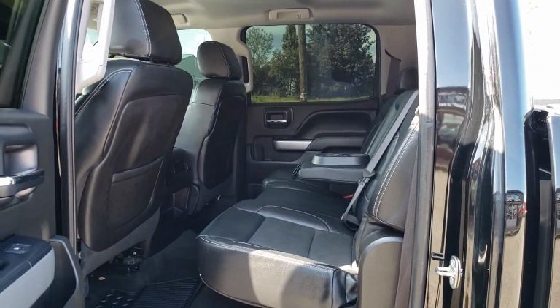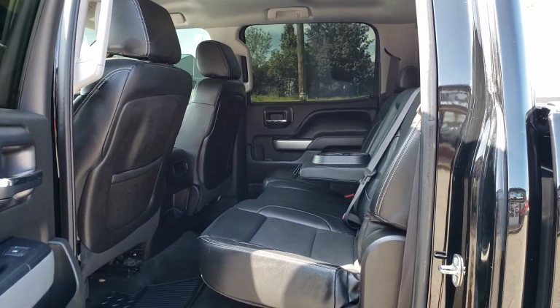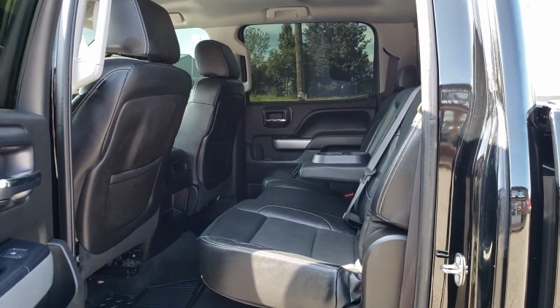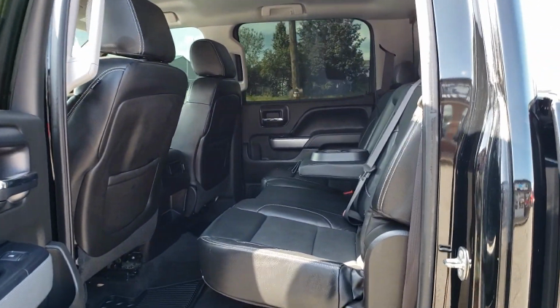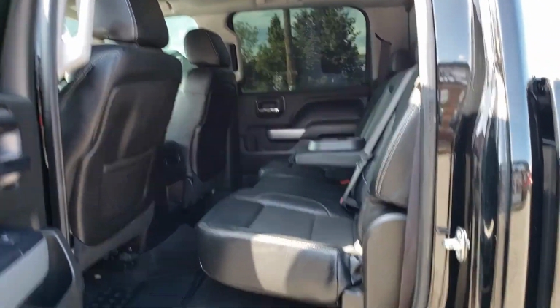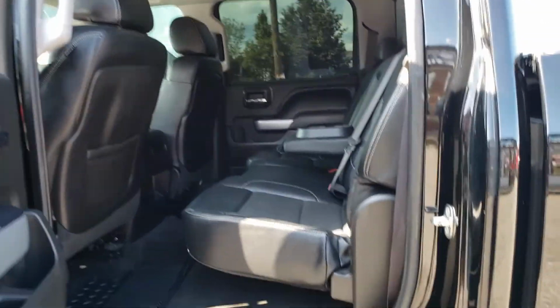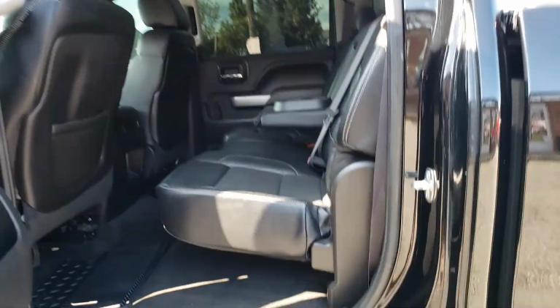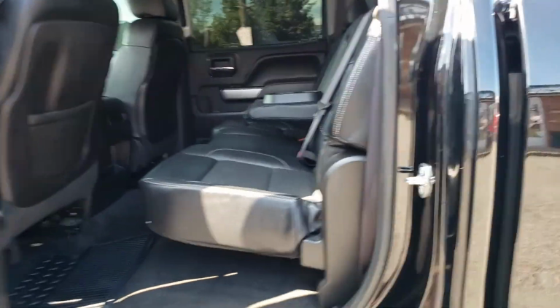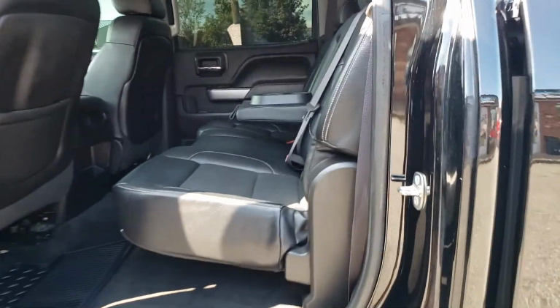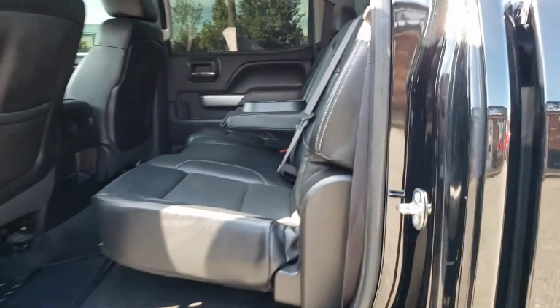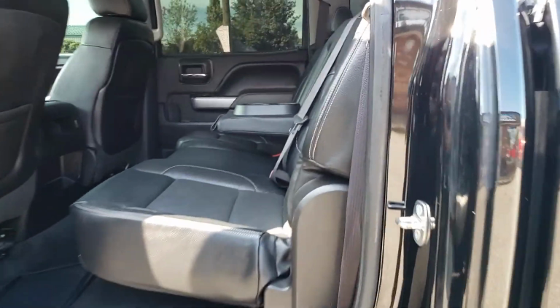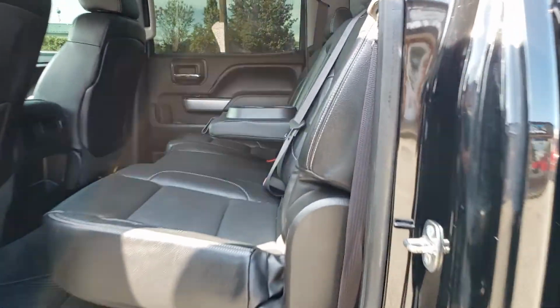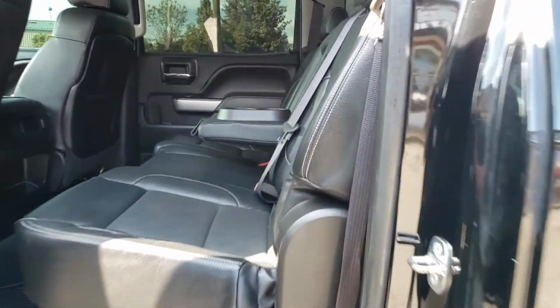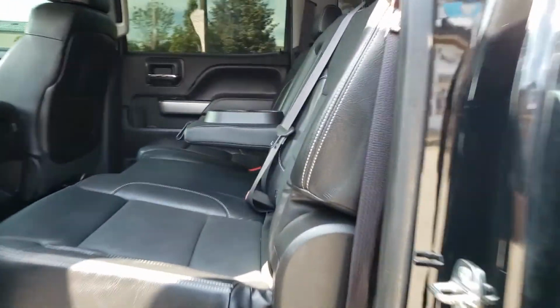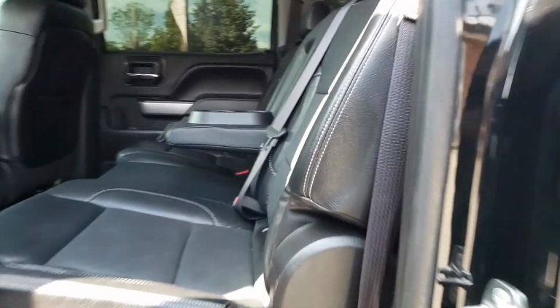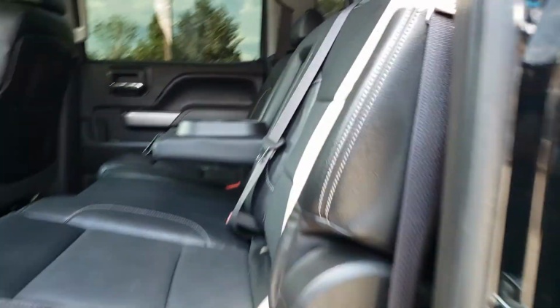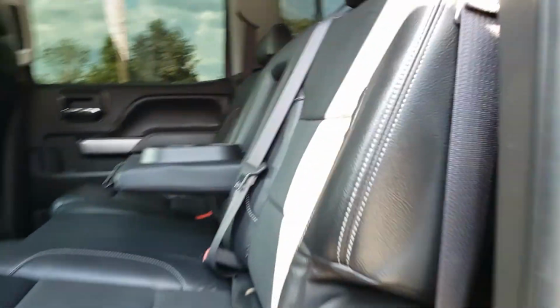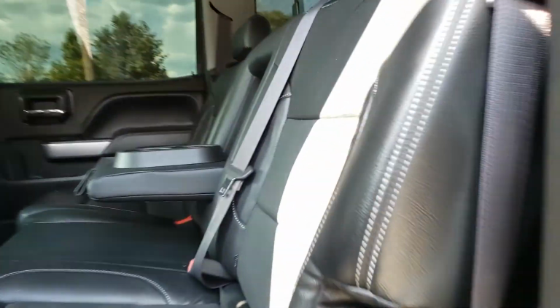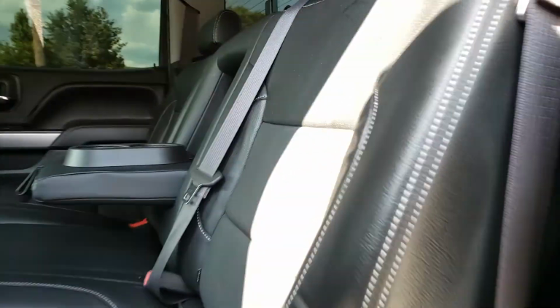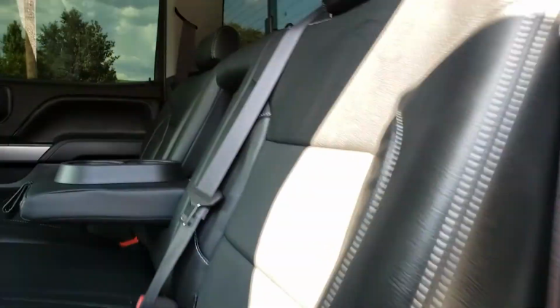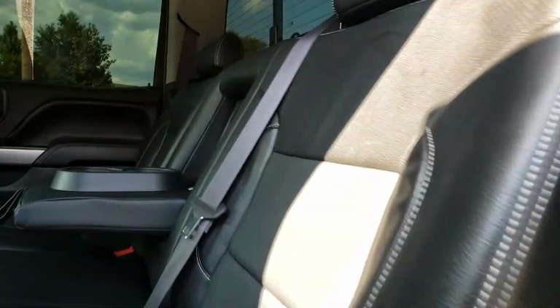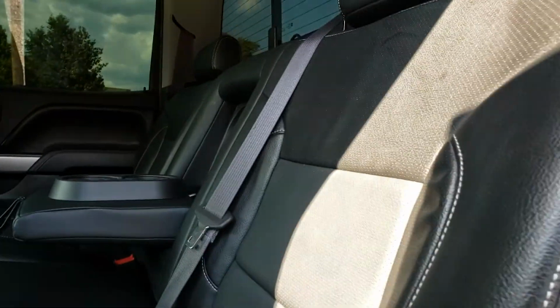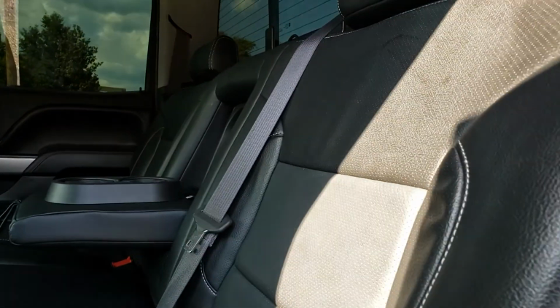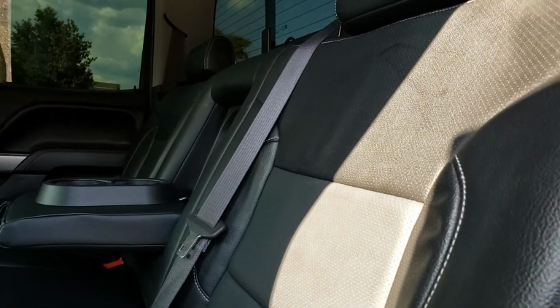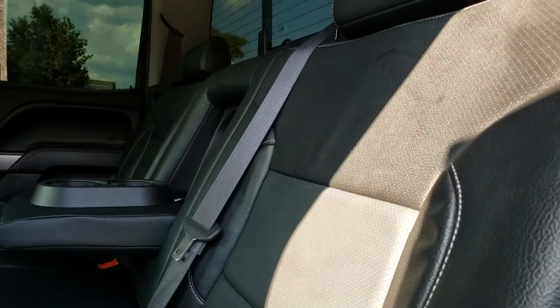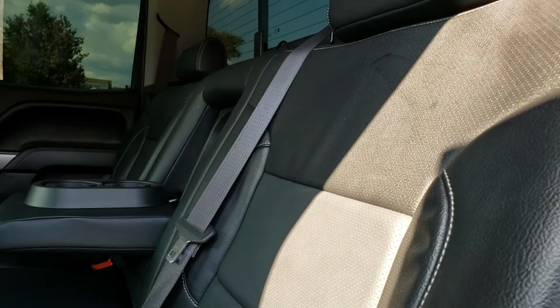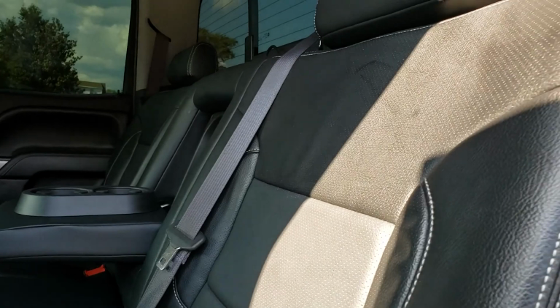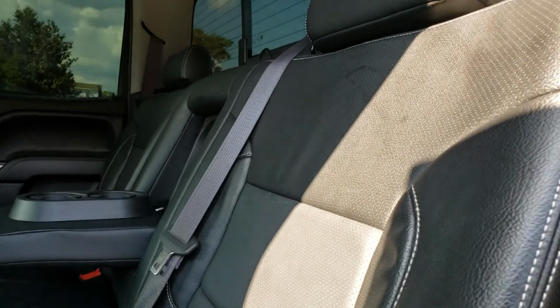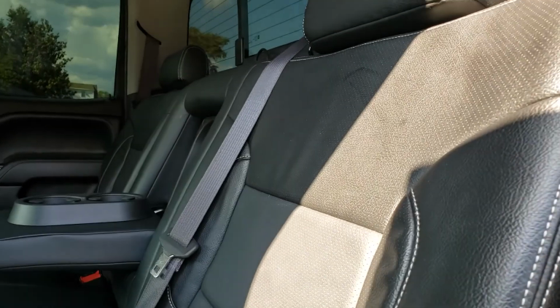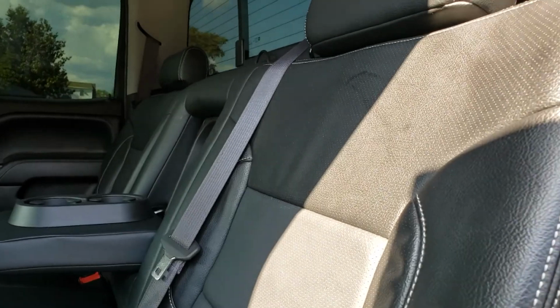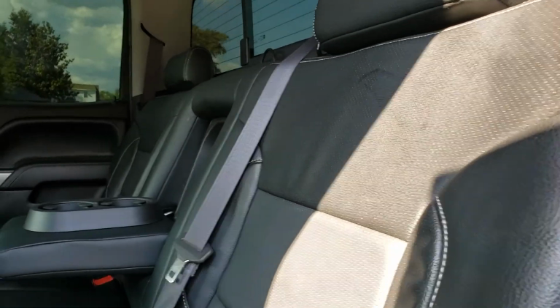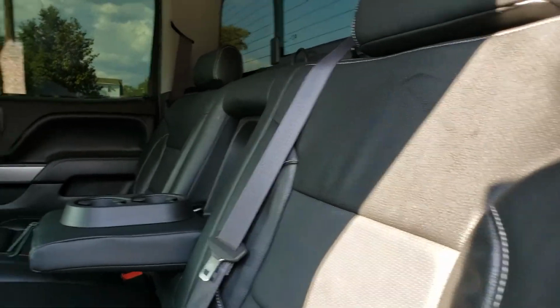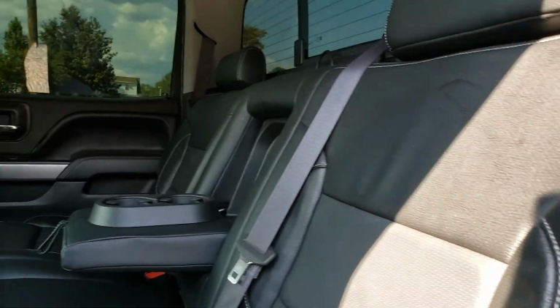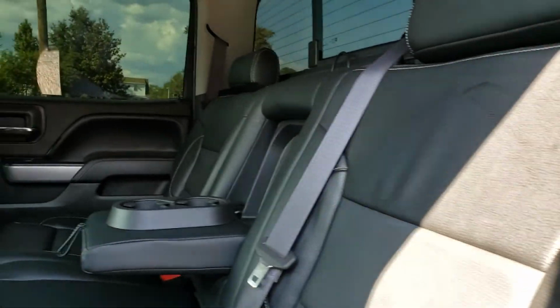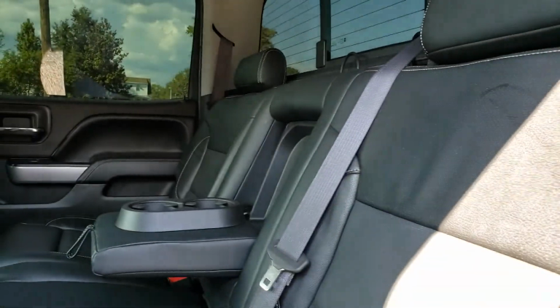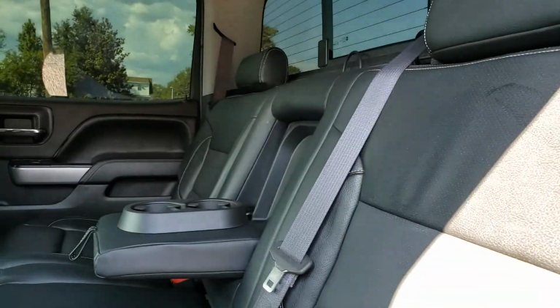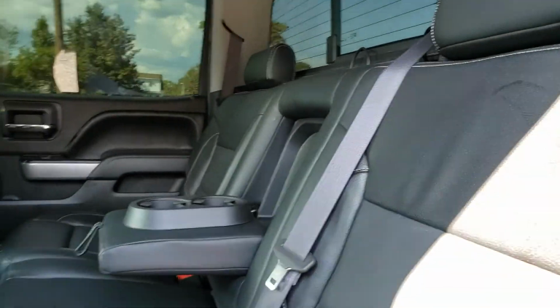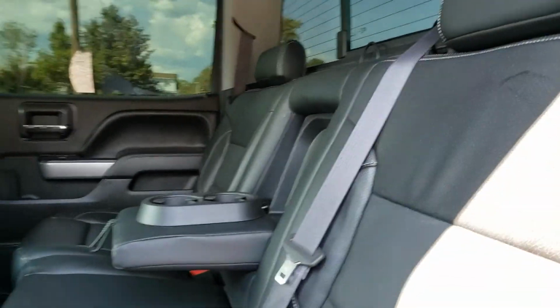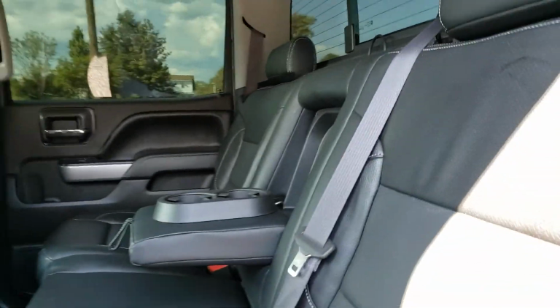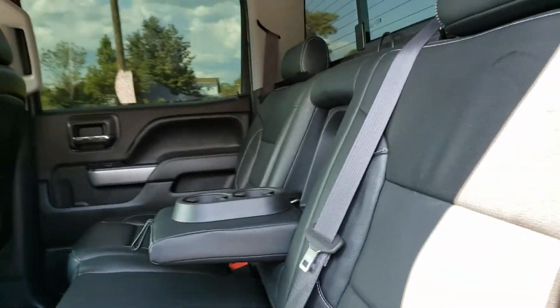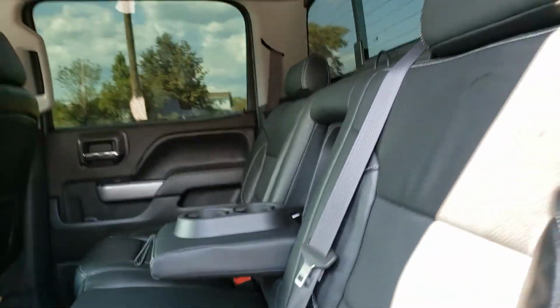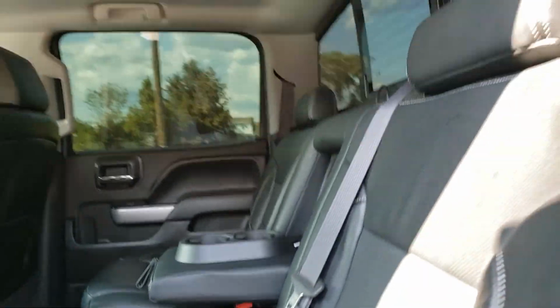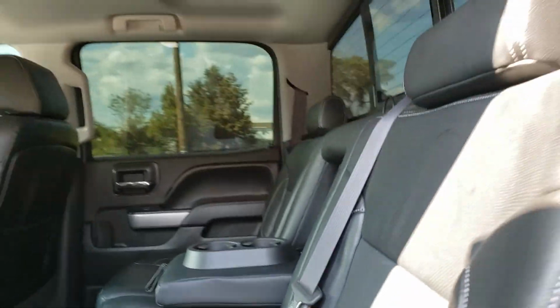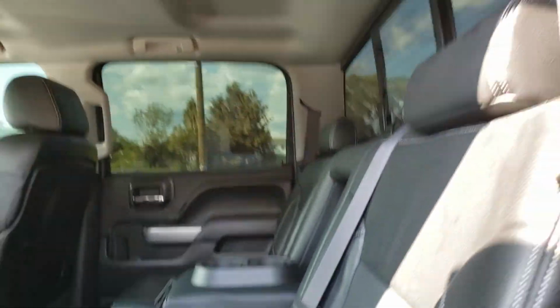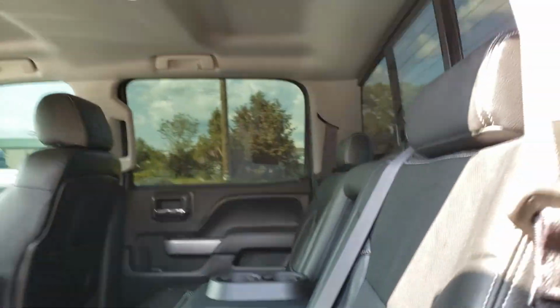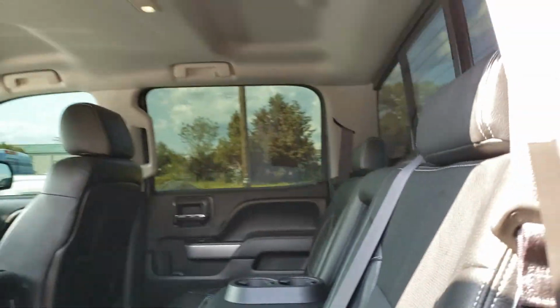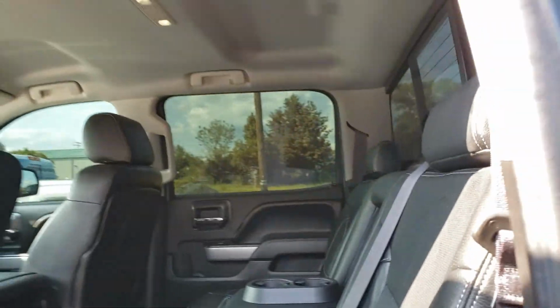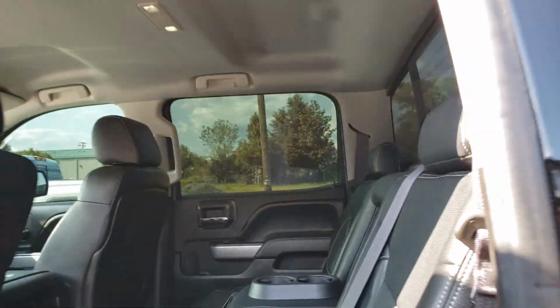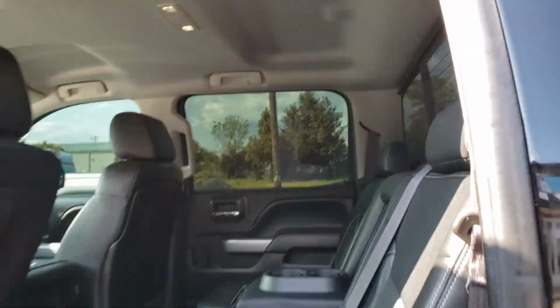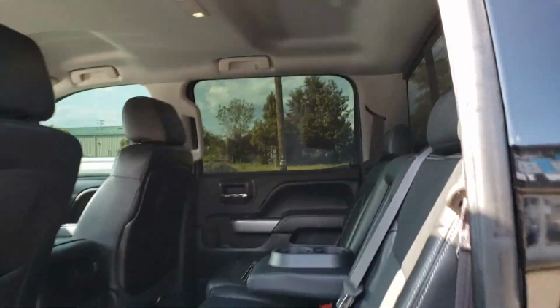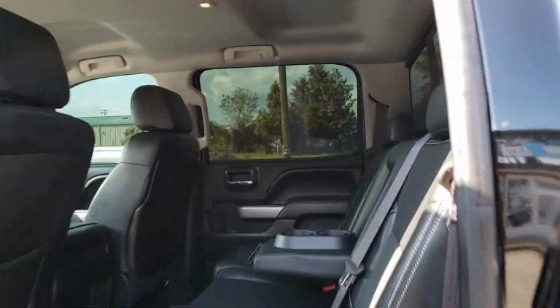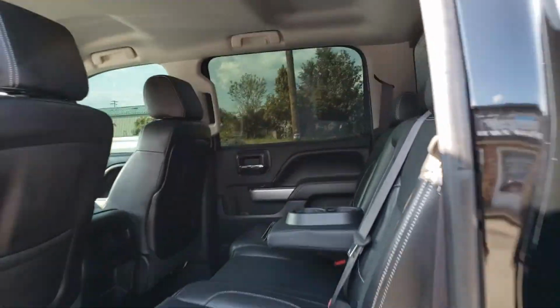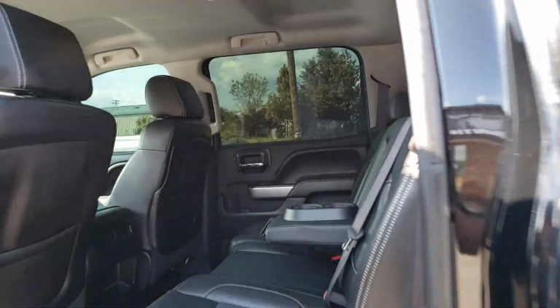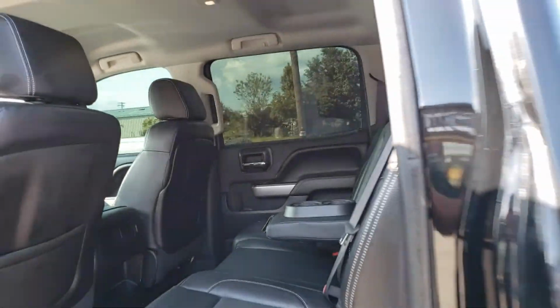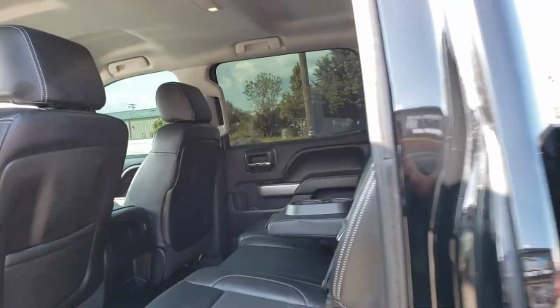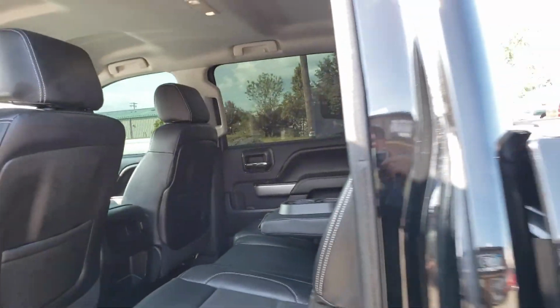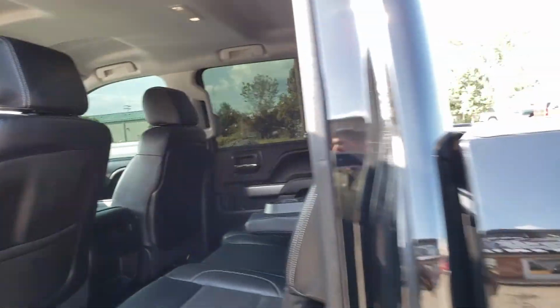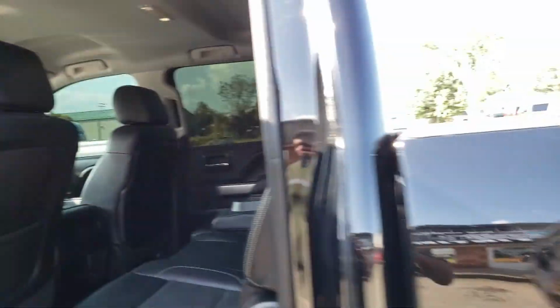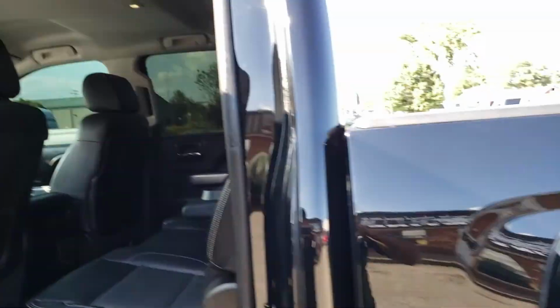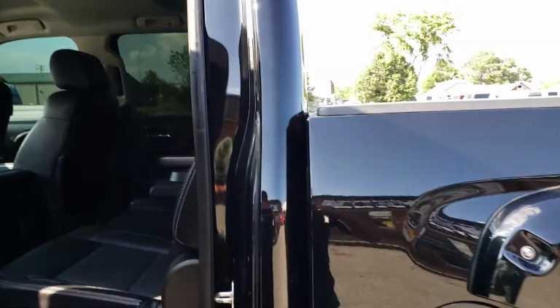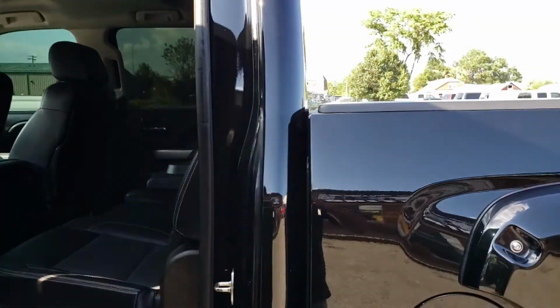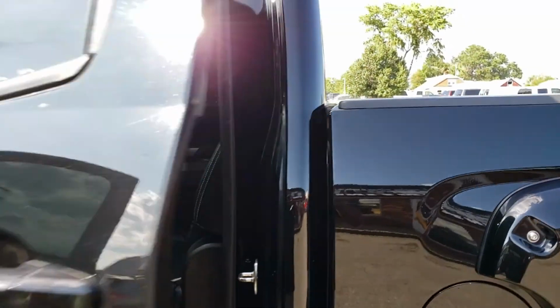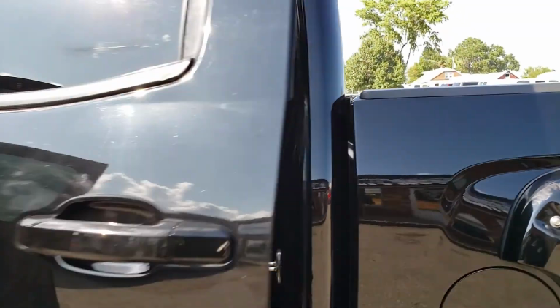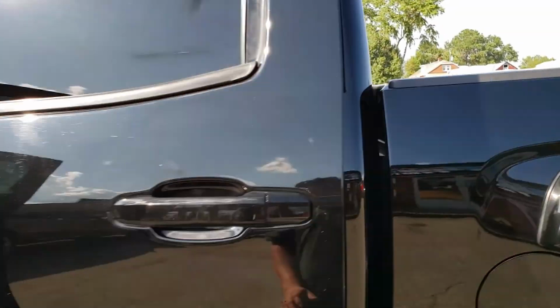As you can see right there, this is your back seat. Seems like nobody ever sat back here. Everything in this truck is clean.